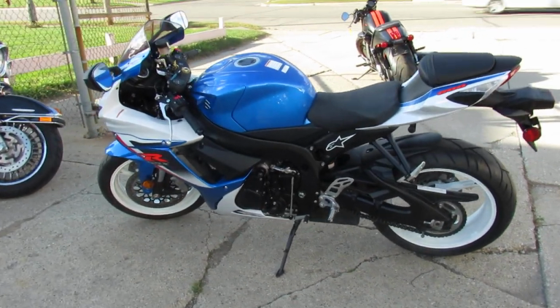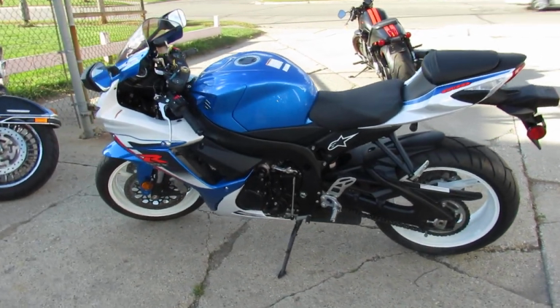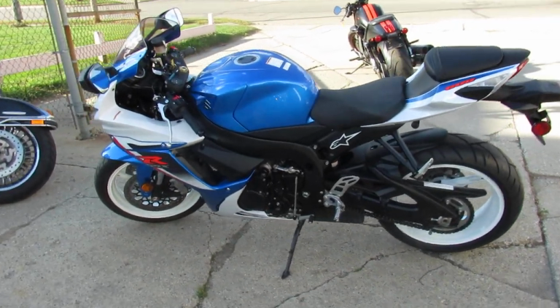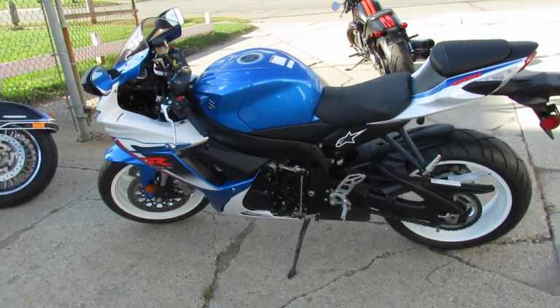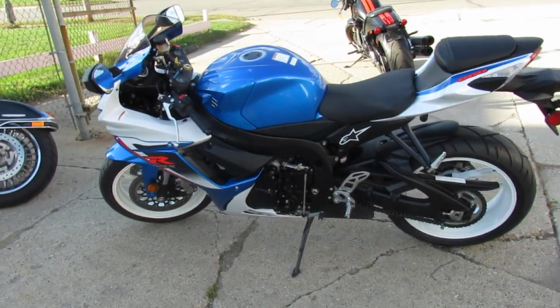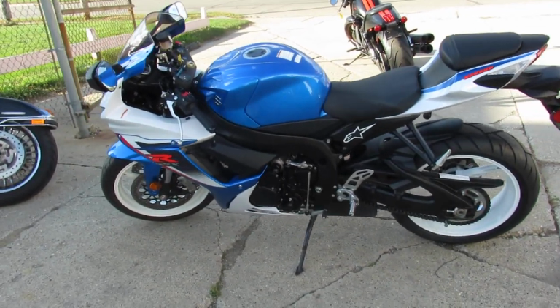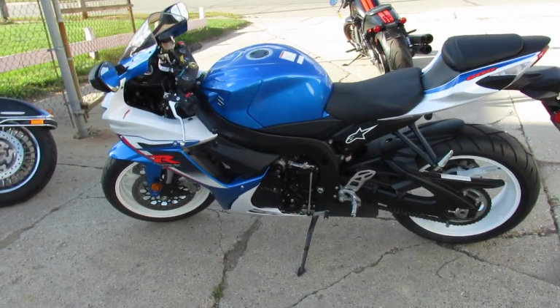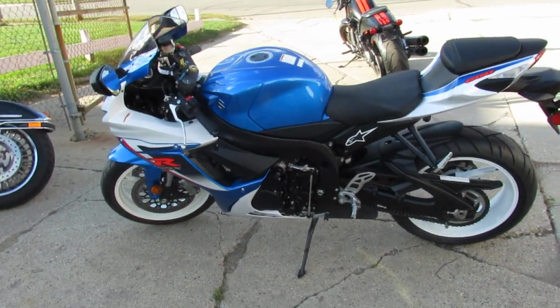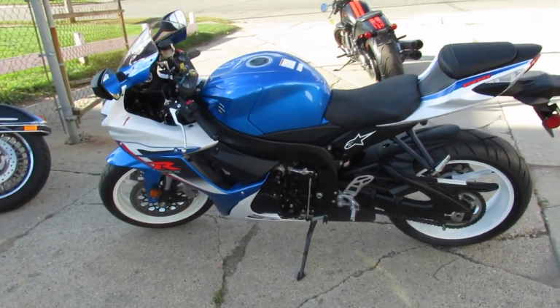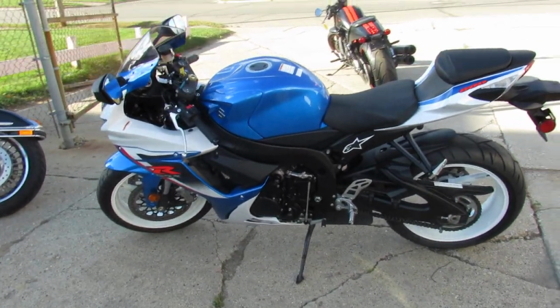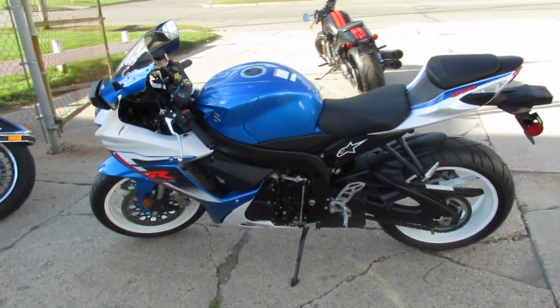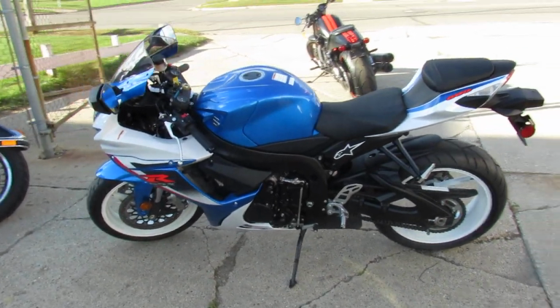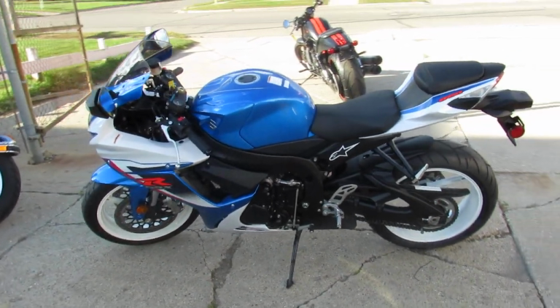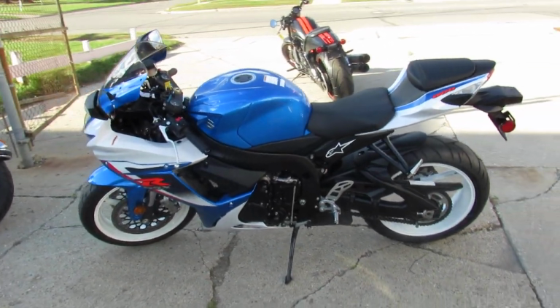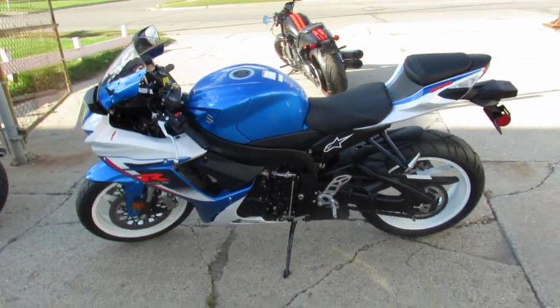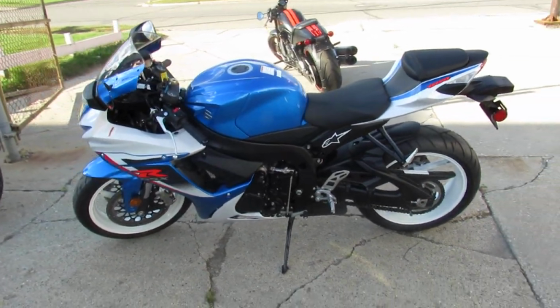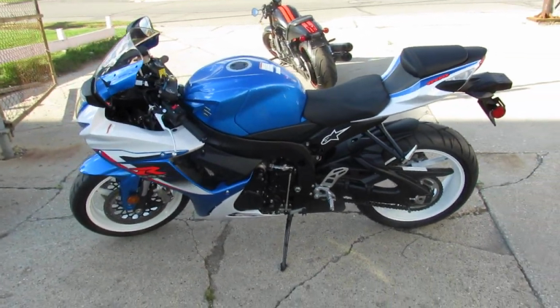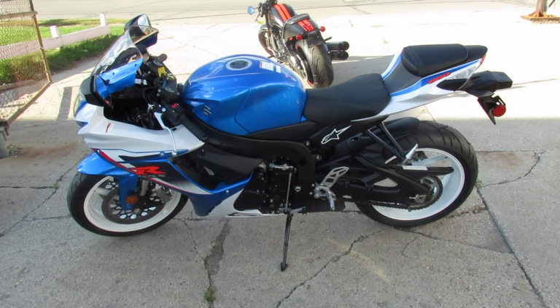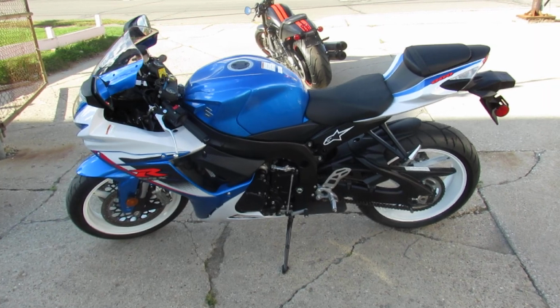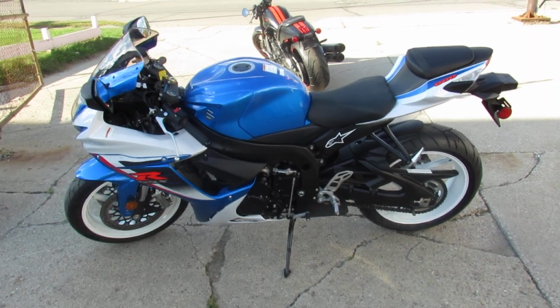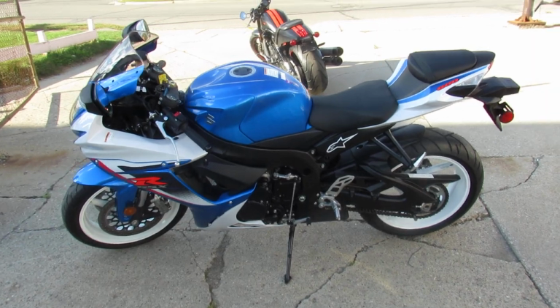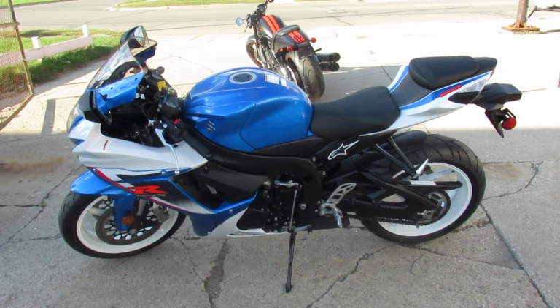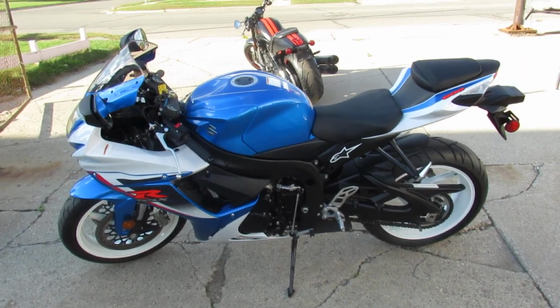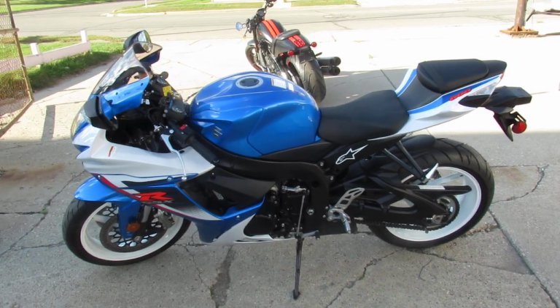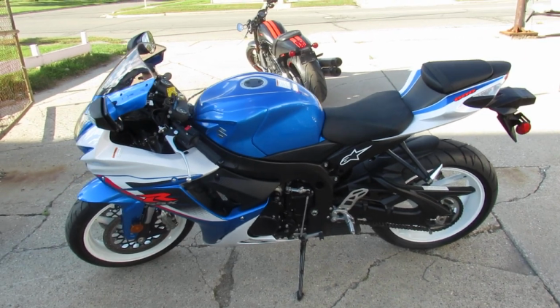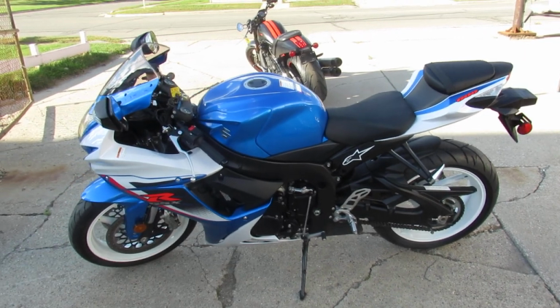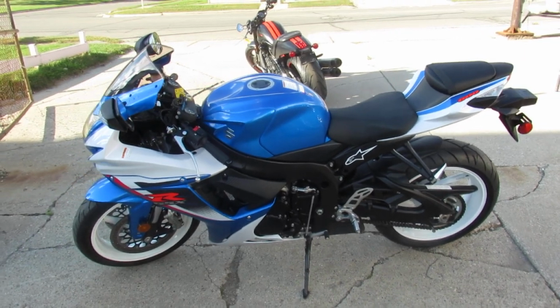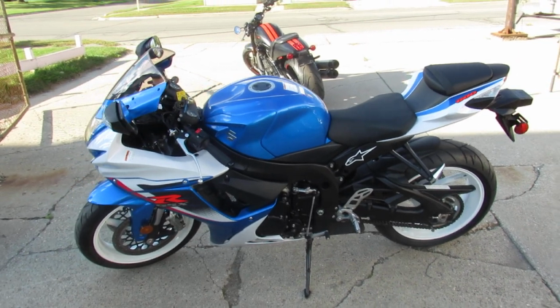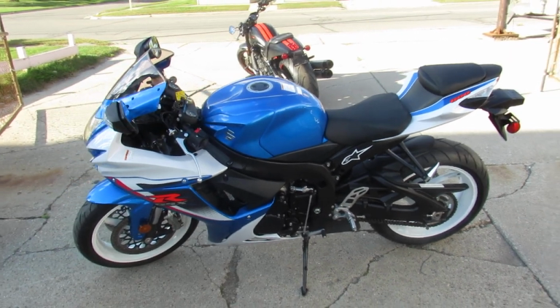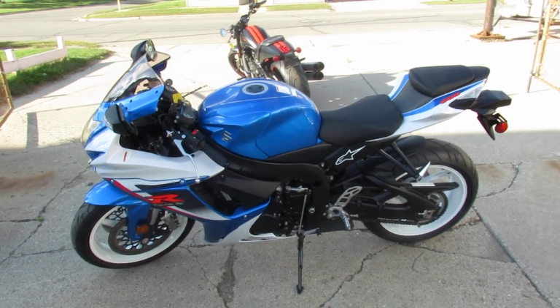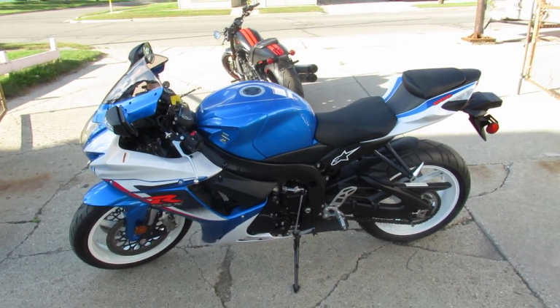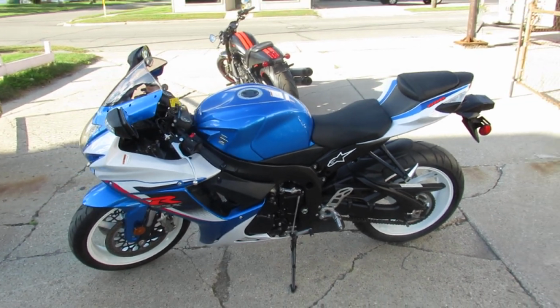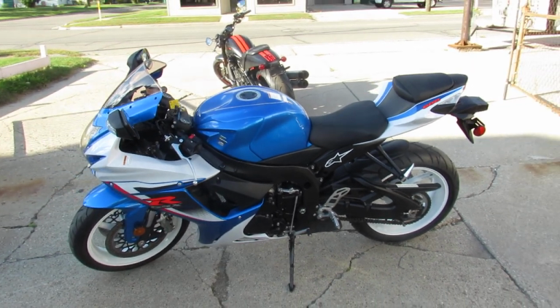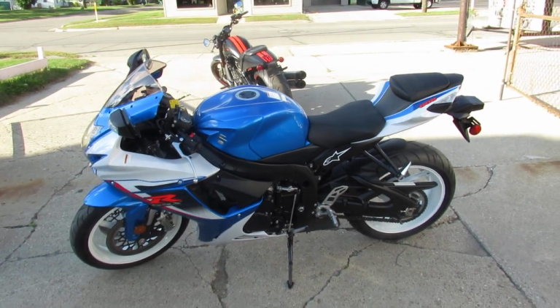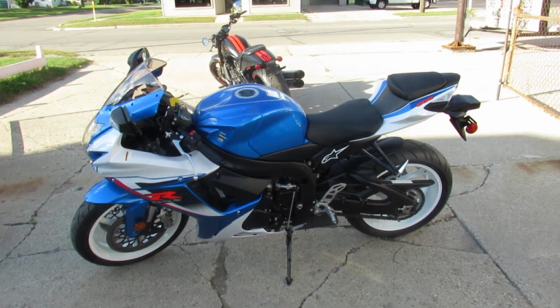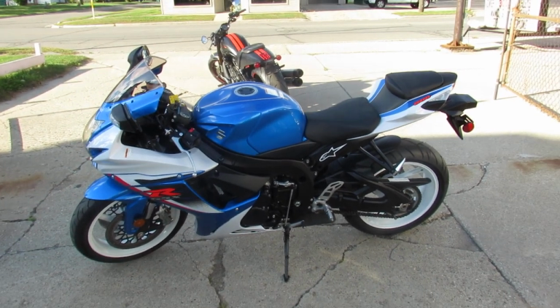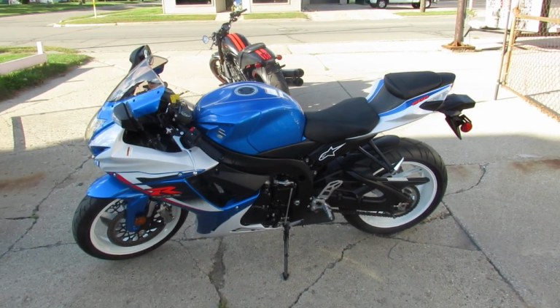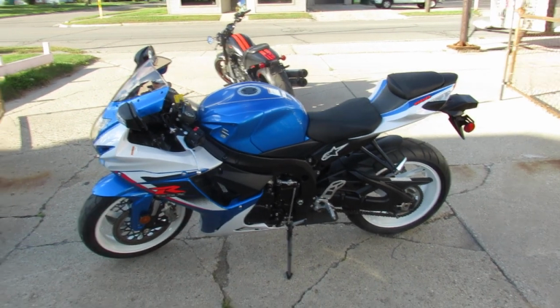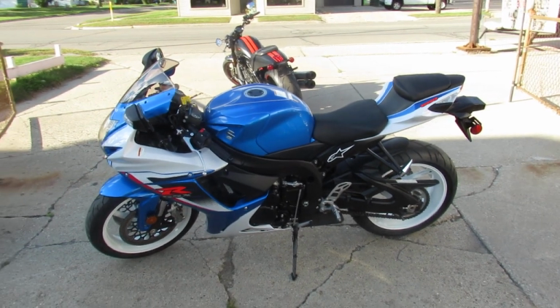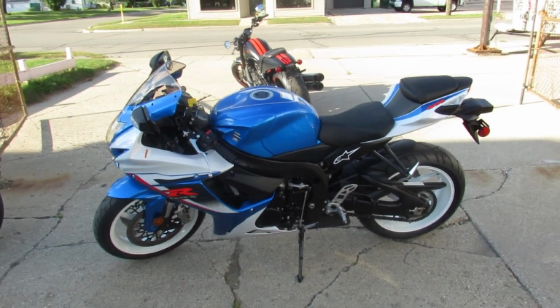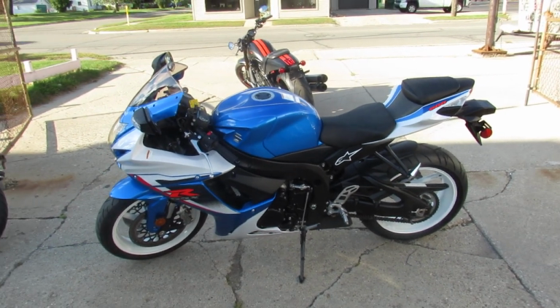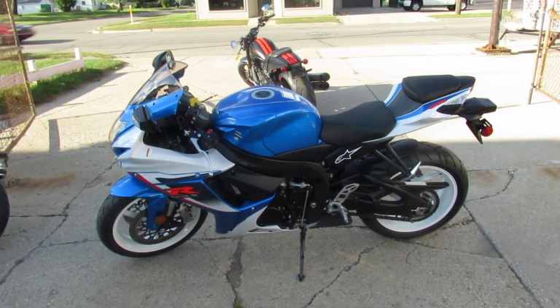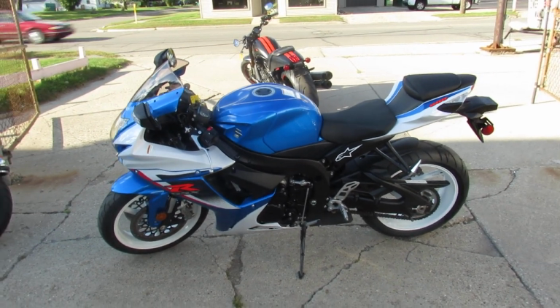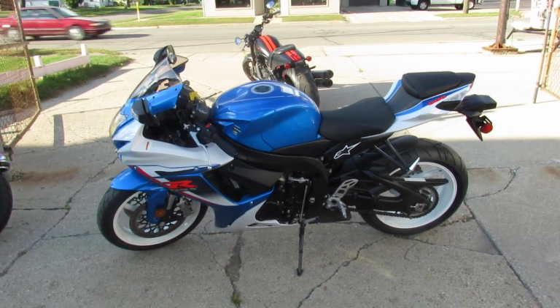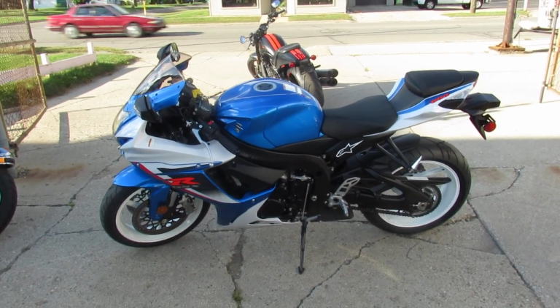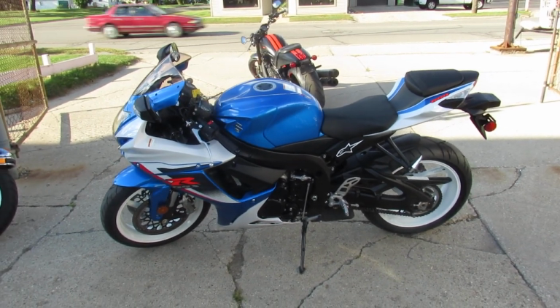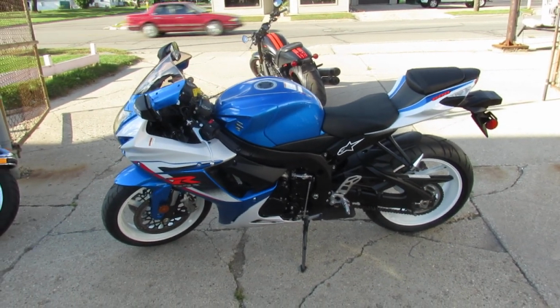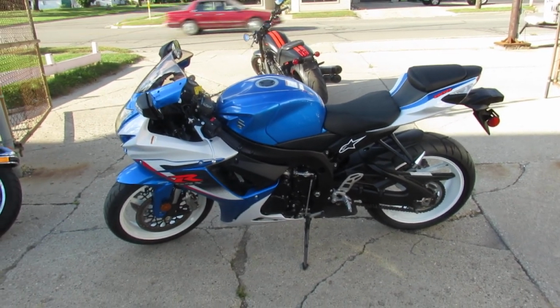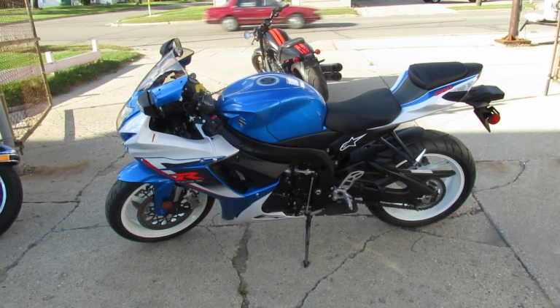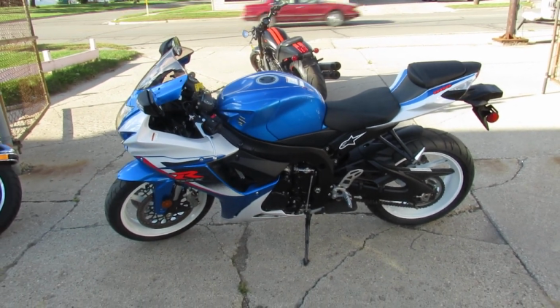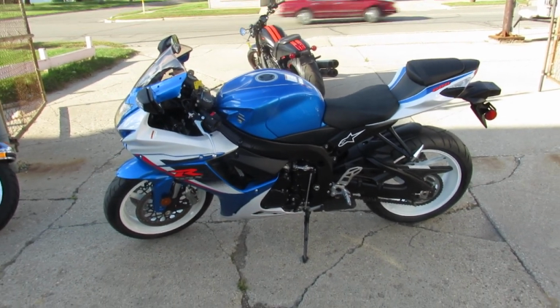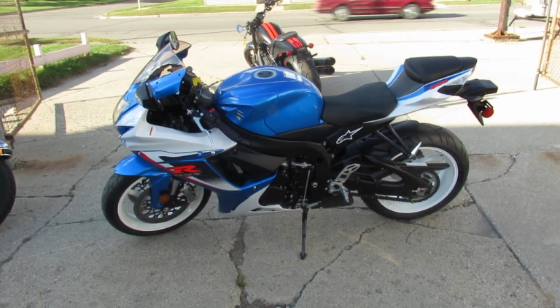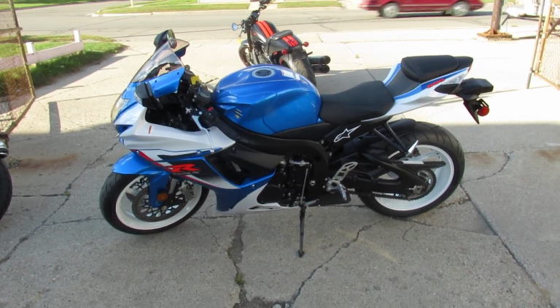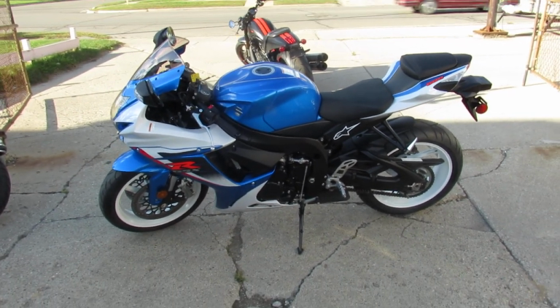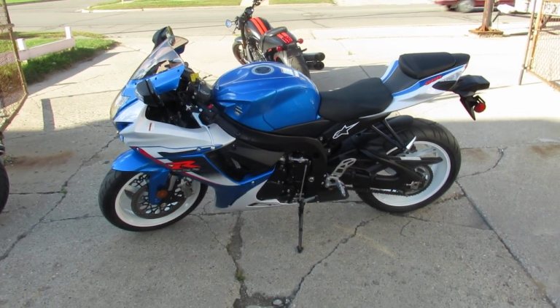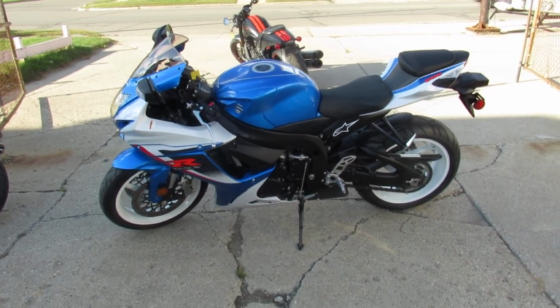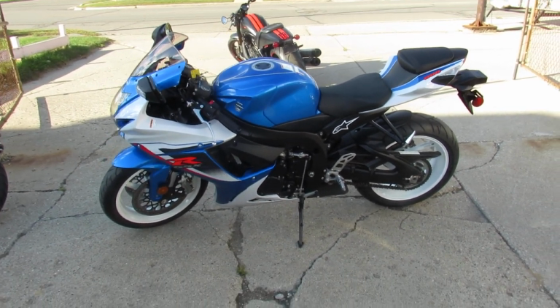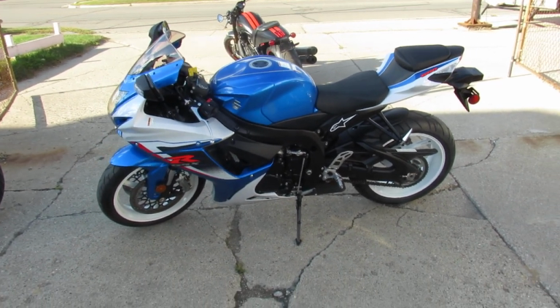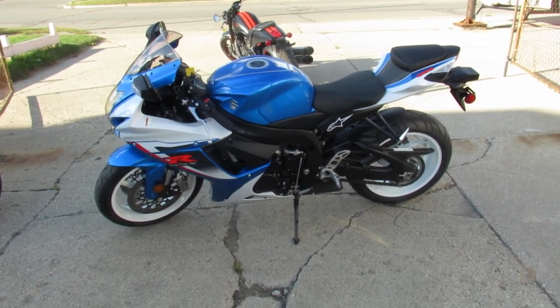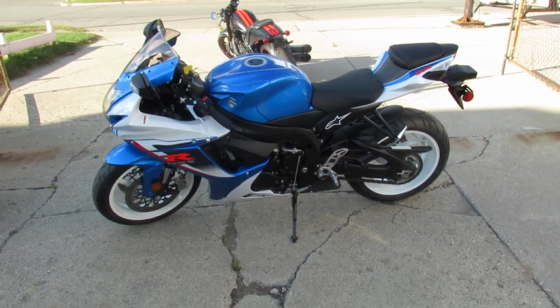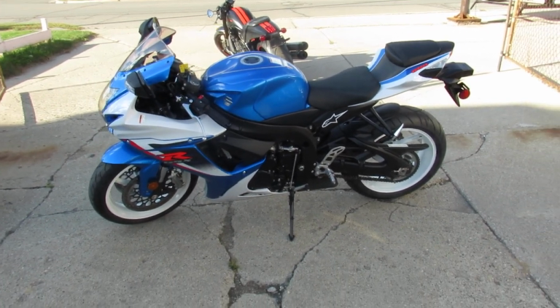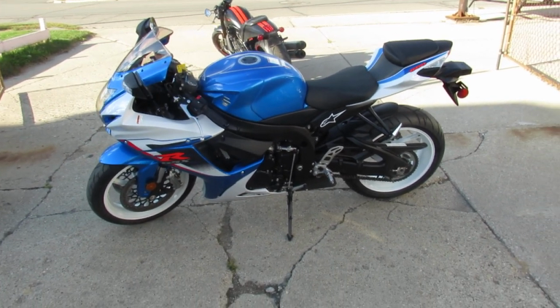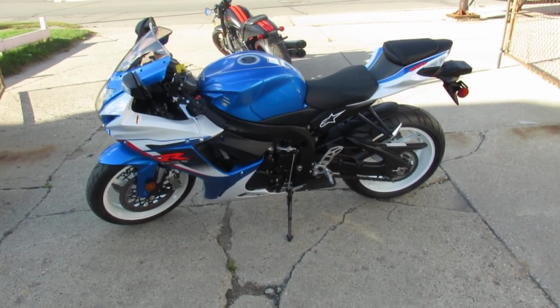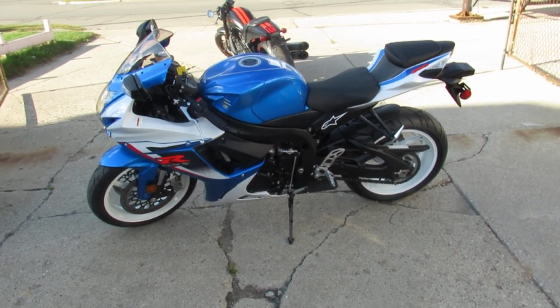We've got guaranteed financing, we've got leasing programs — give us a call today and you can ride today. It's Approval Powersports.com.